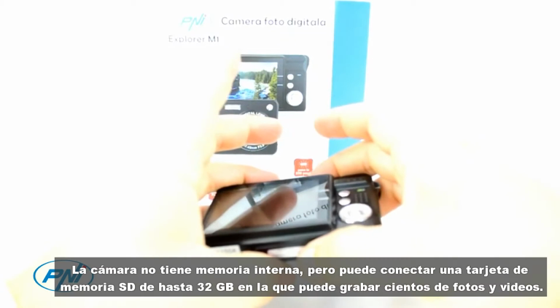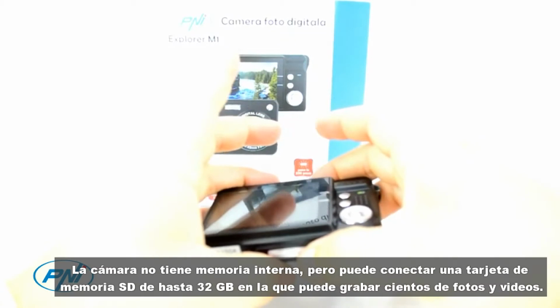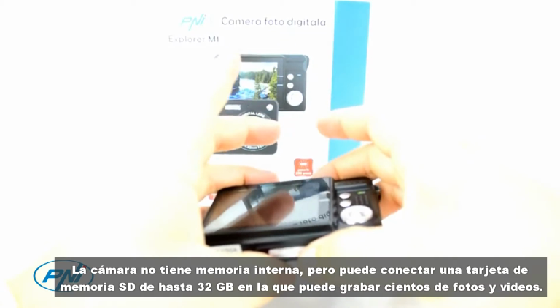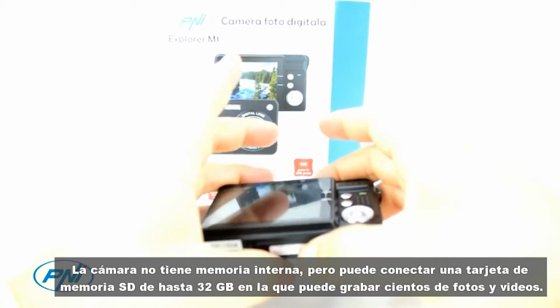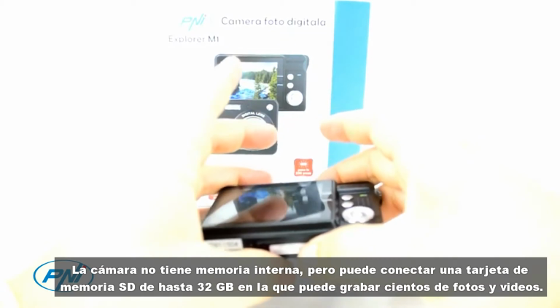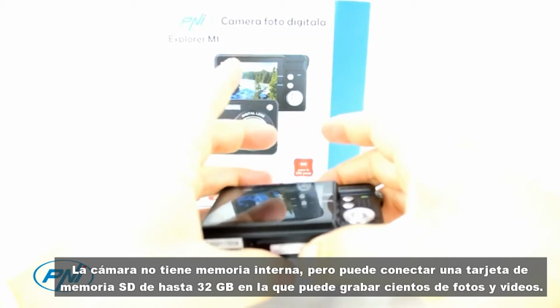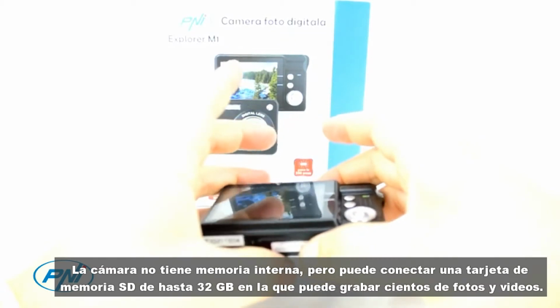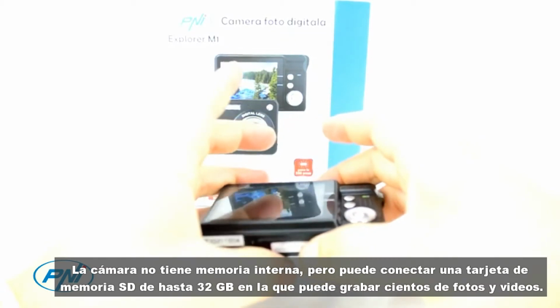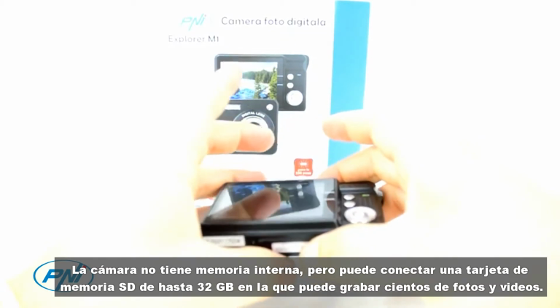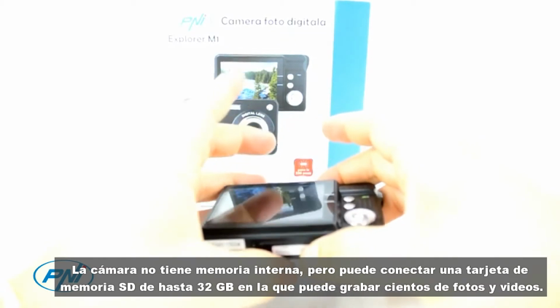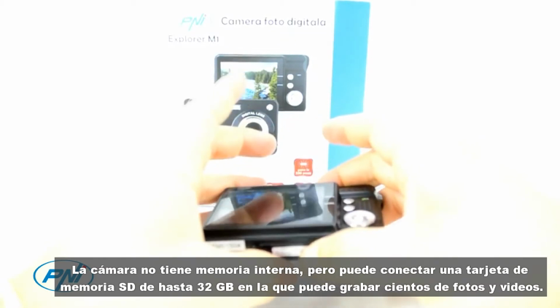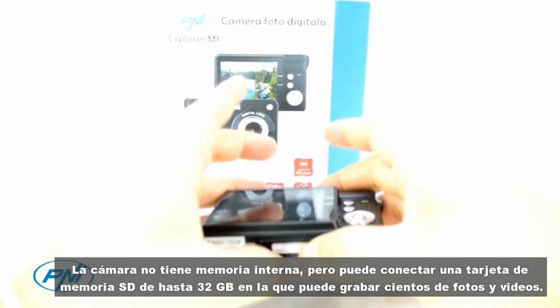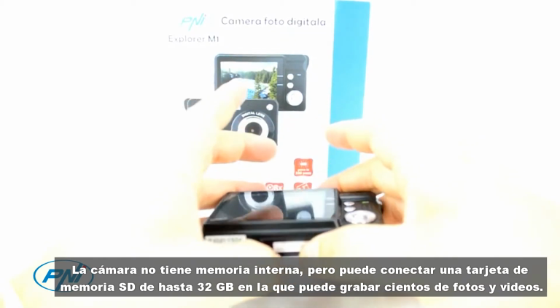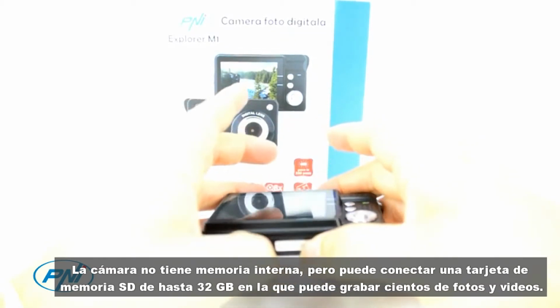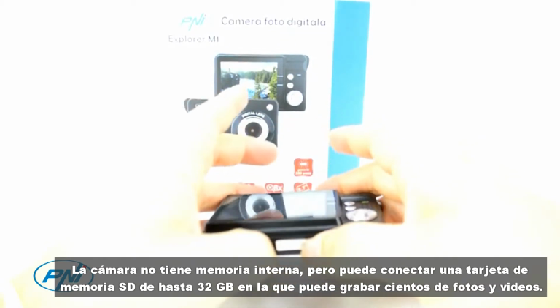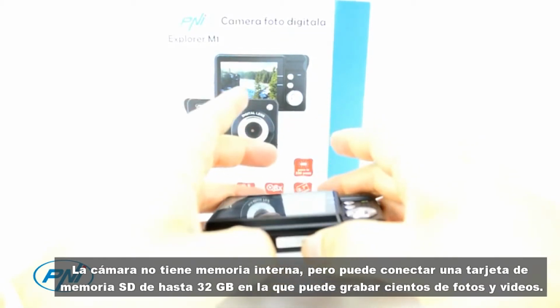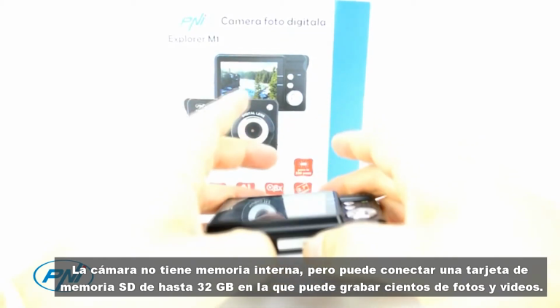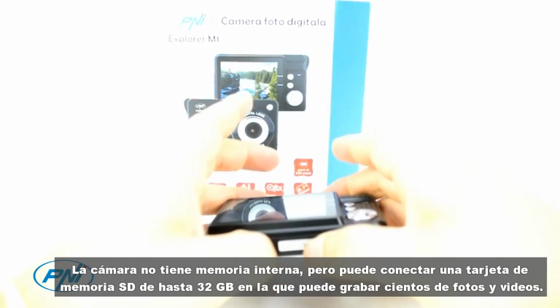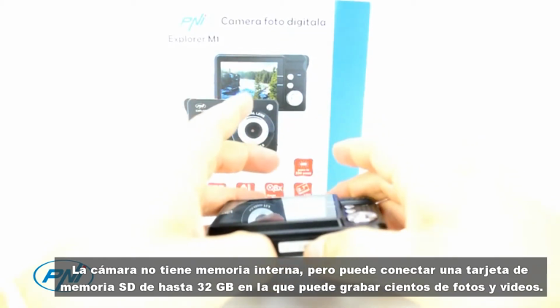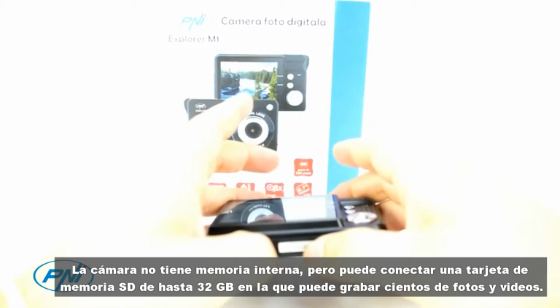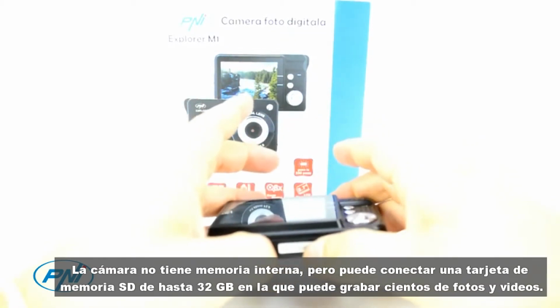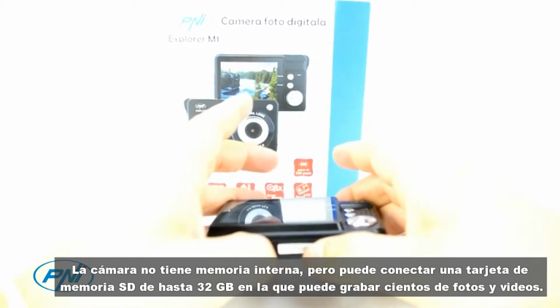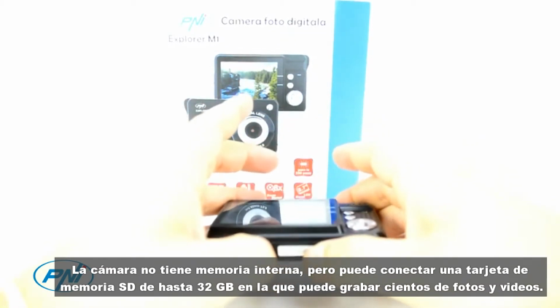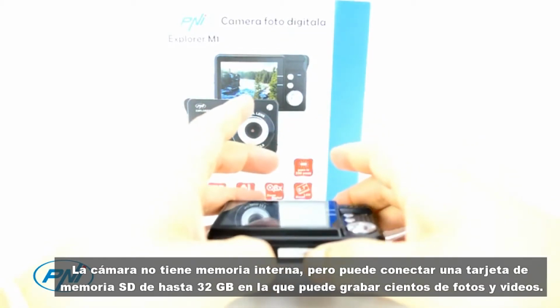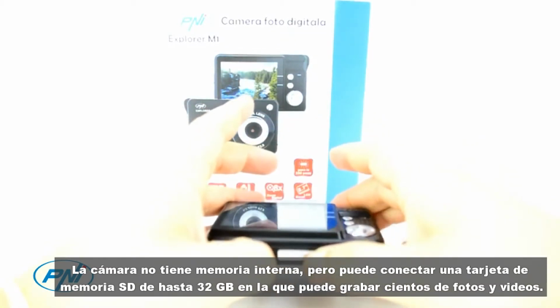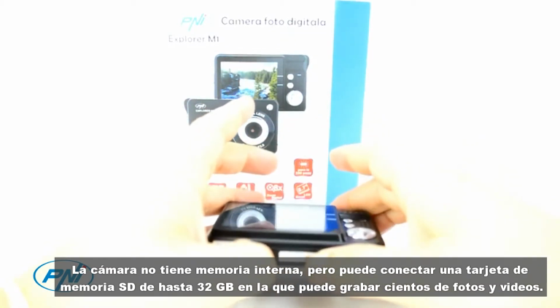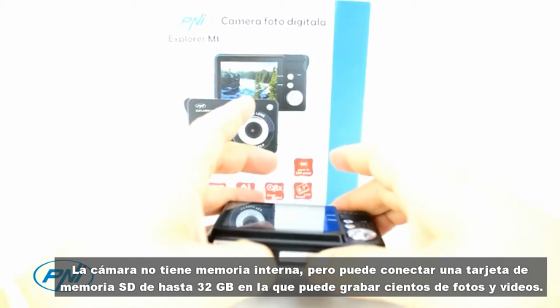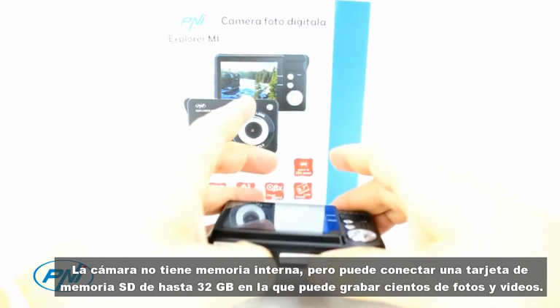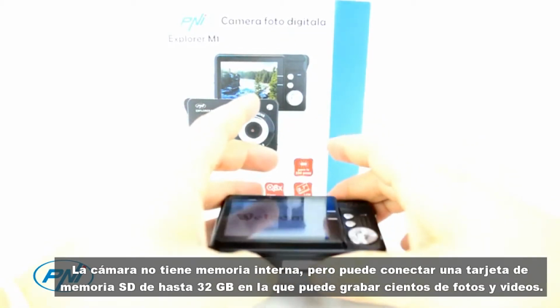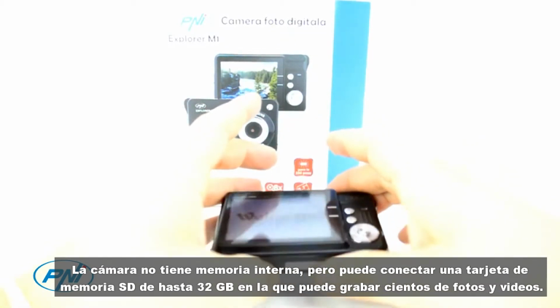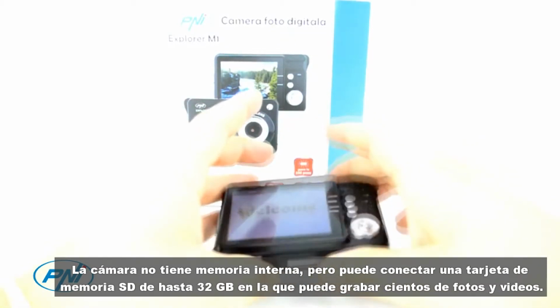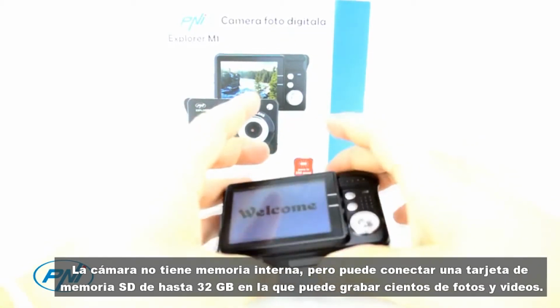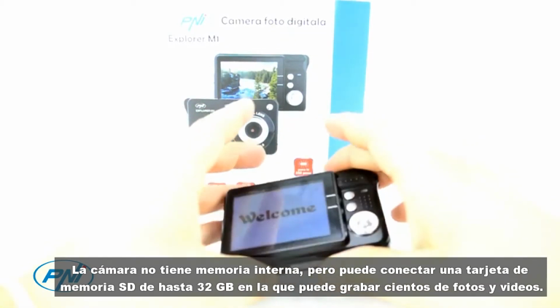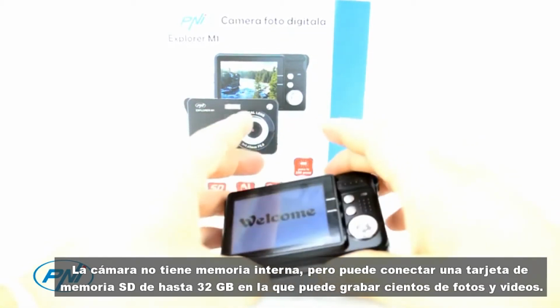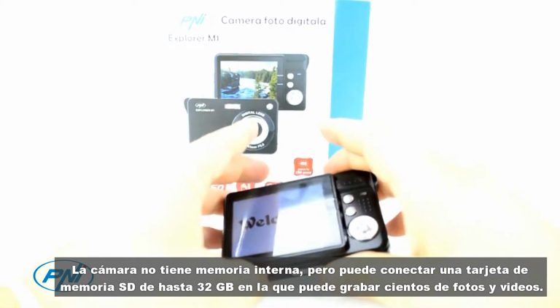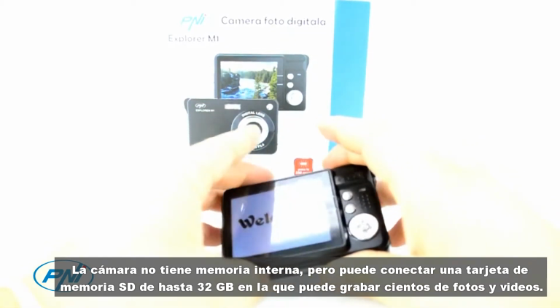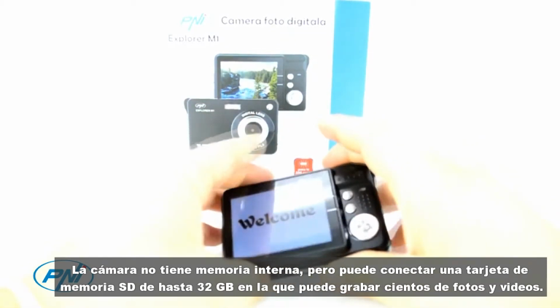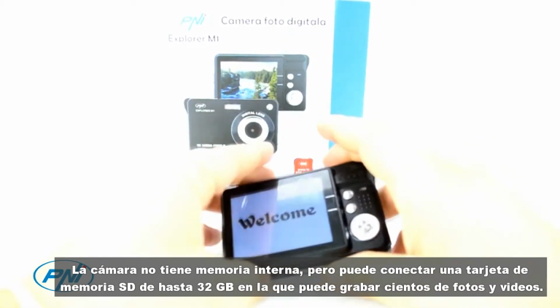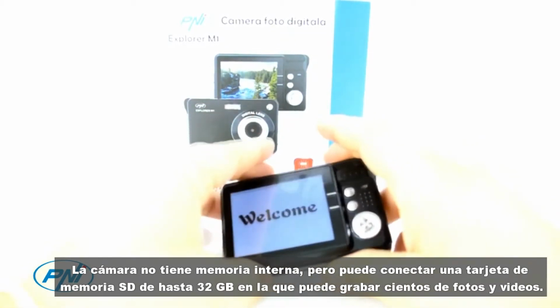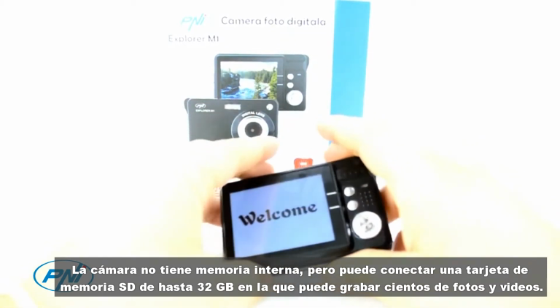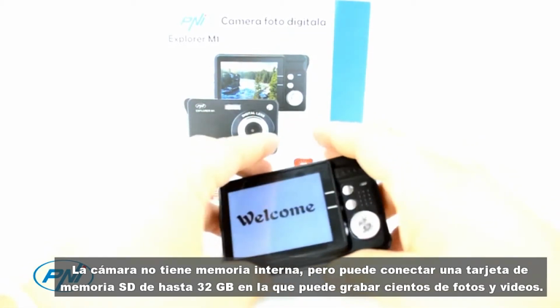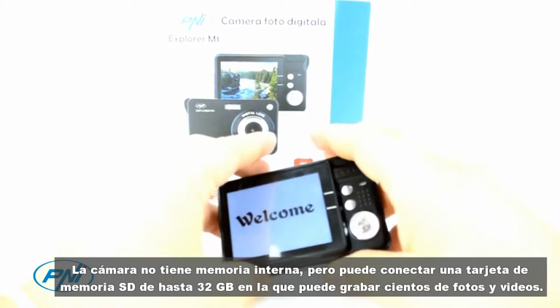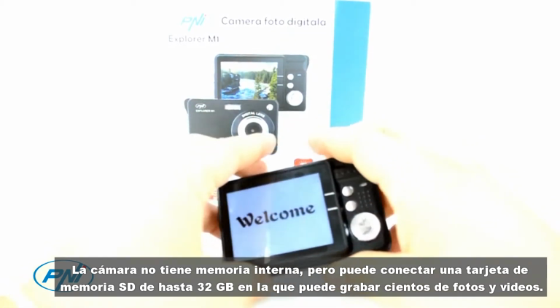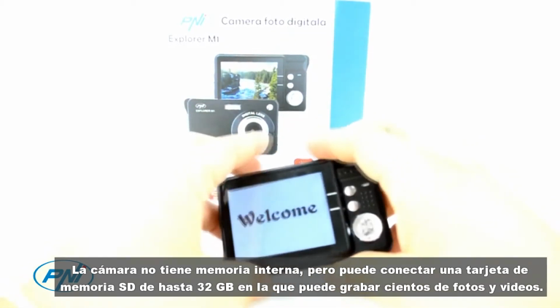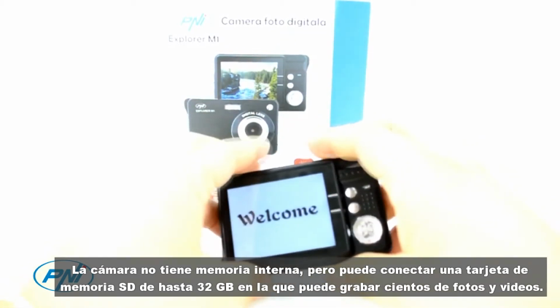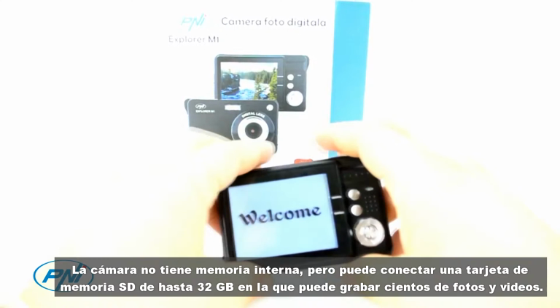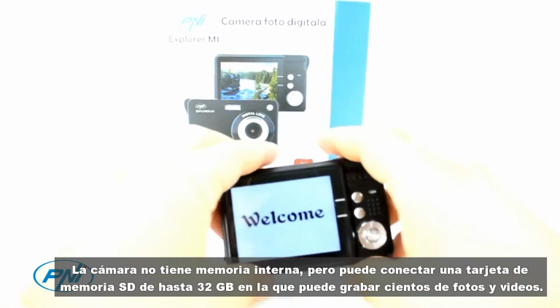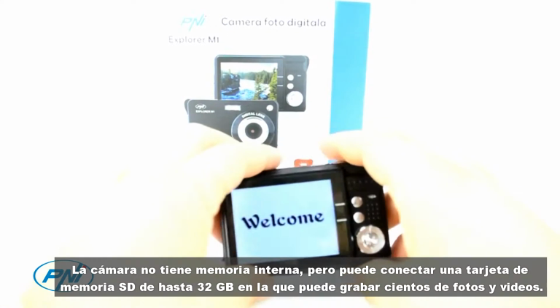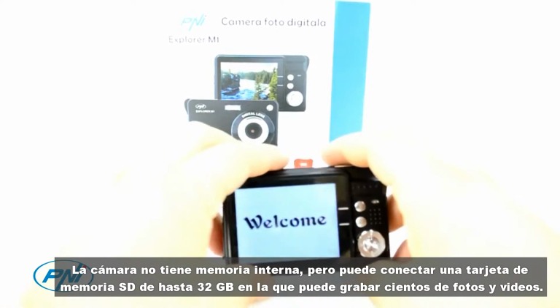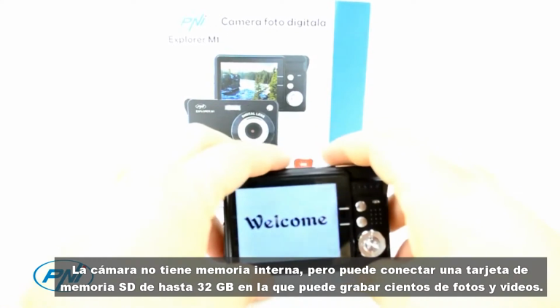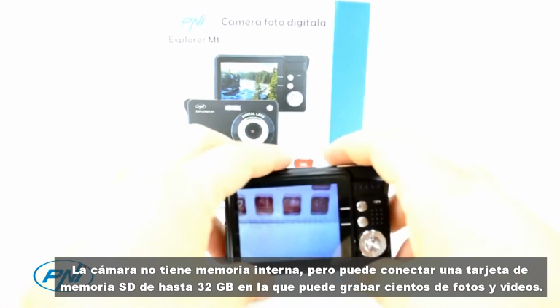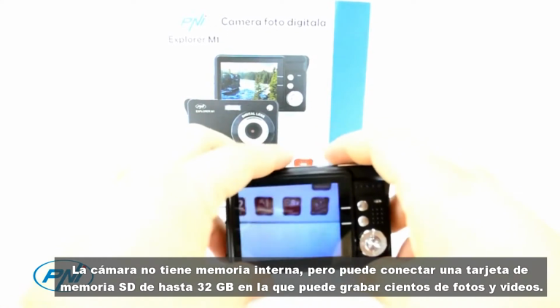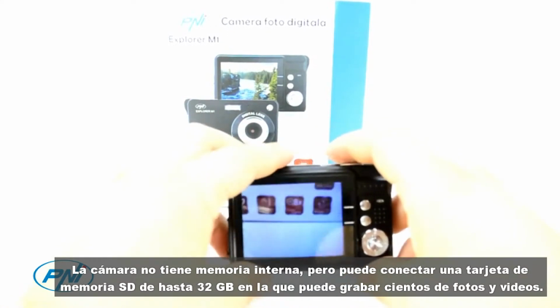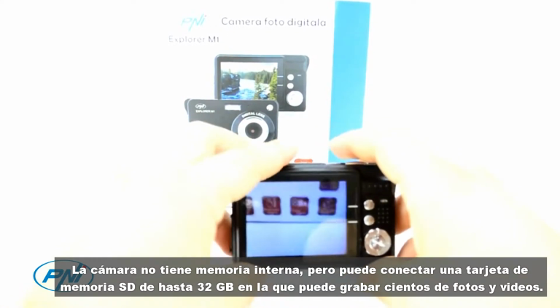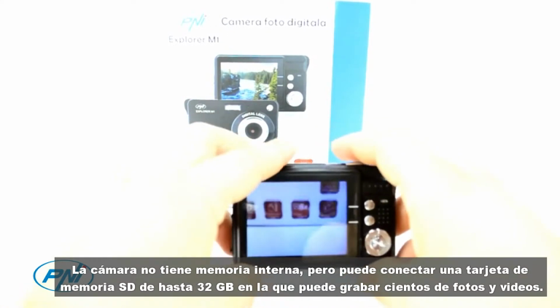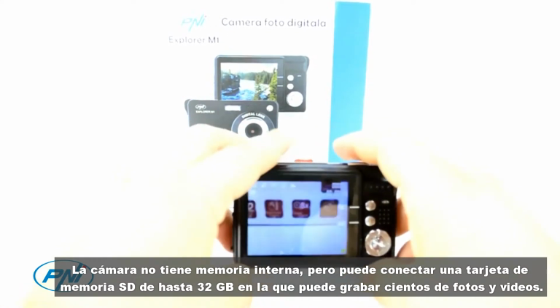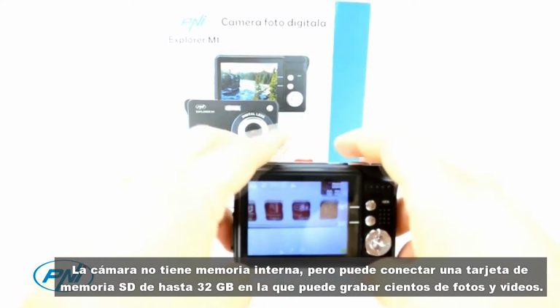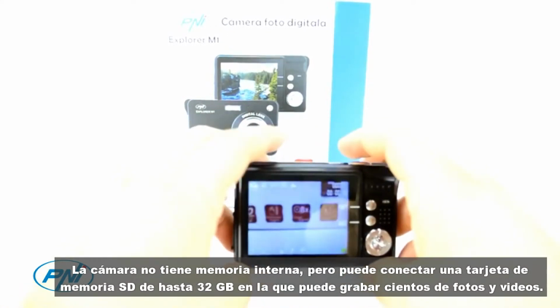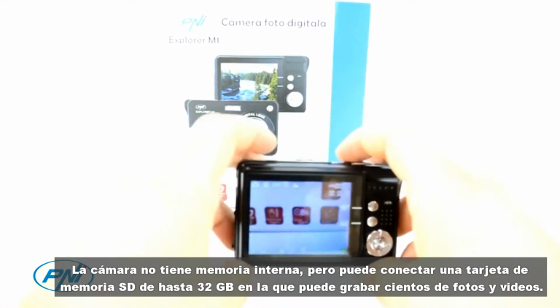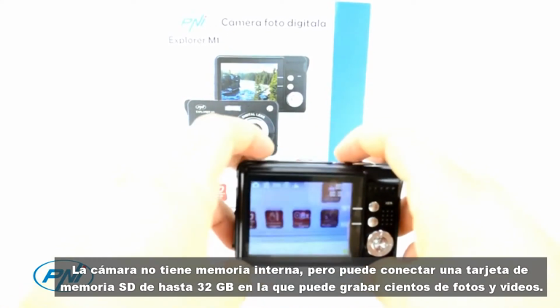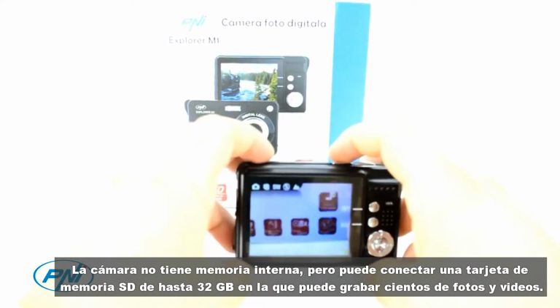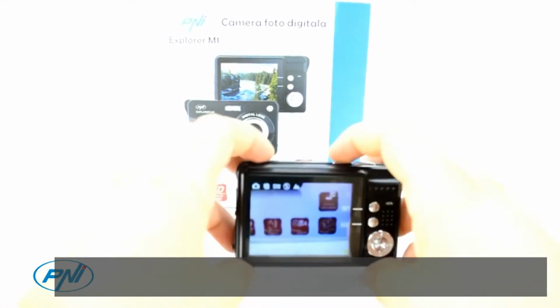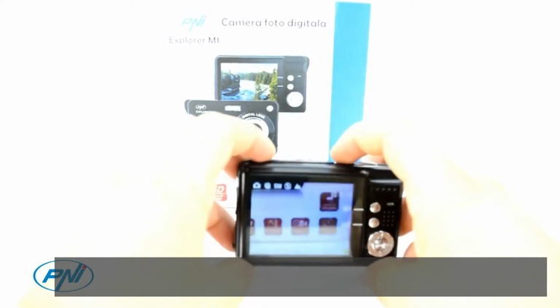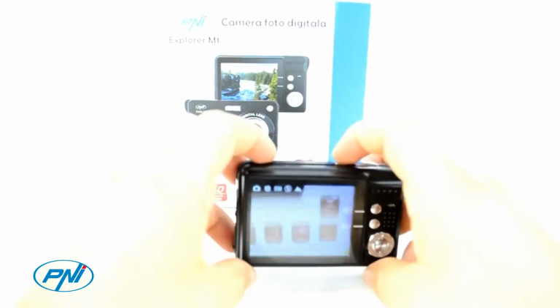In addition, the camera also comes with performance lenses that allow up to 8x digital zoom to capture distant objects.